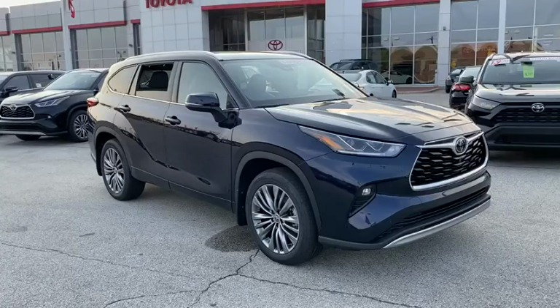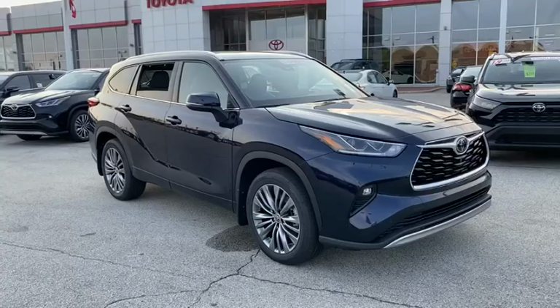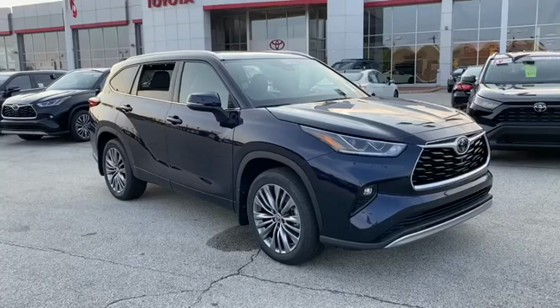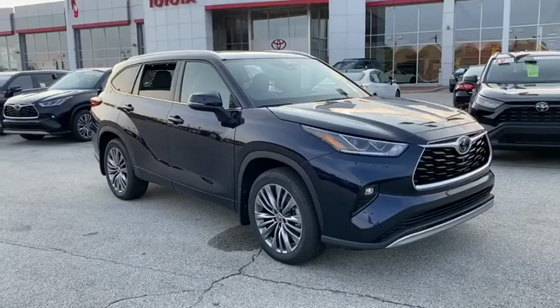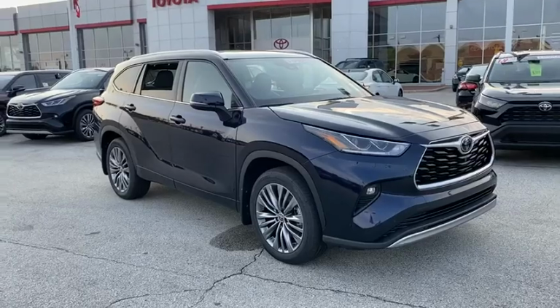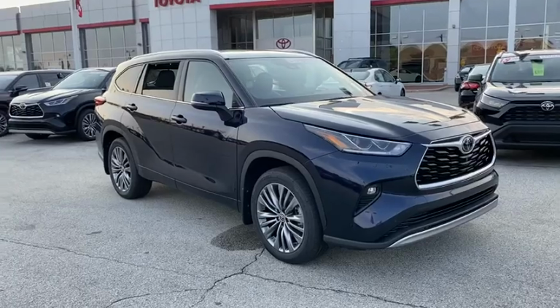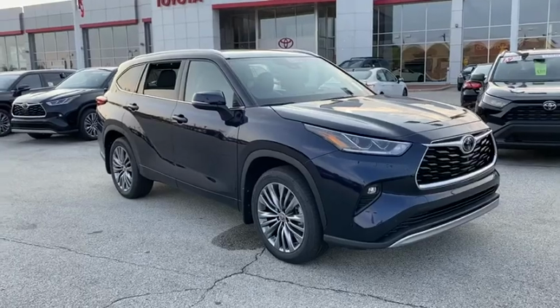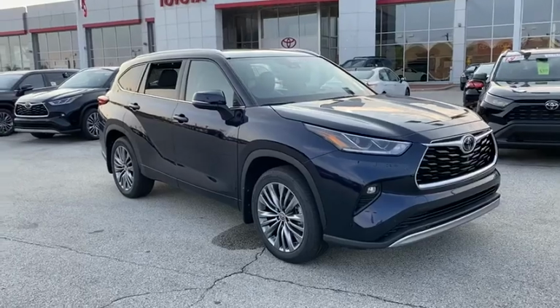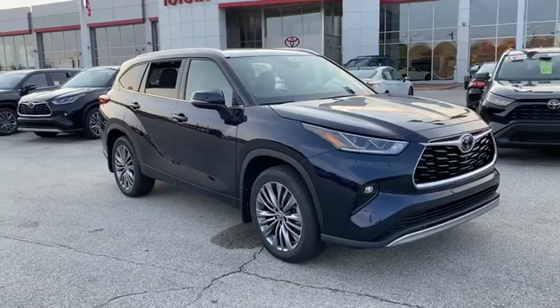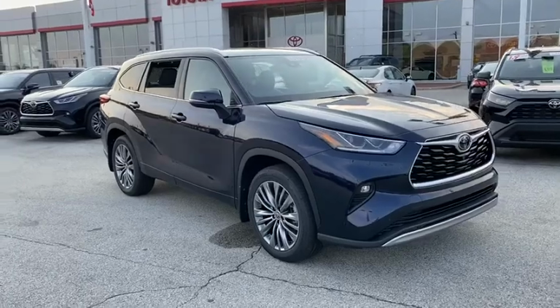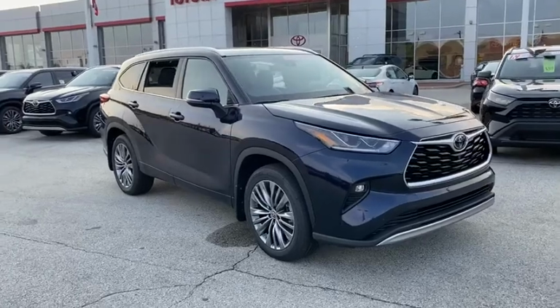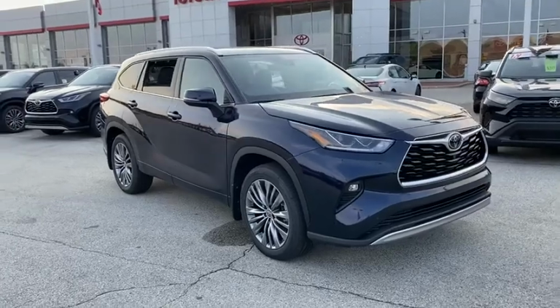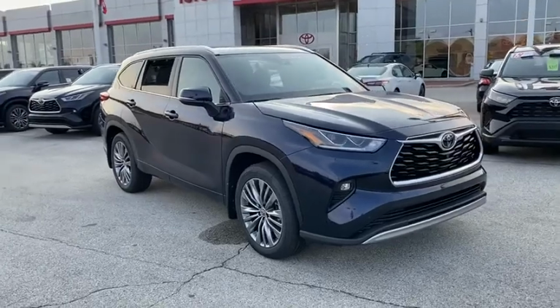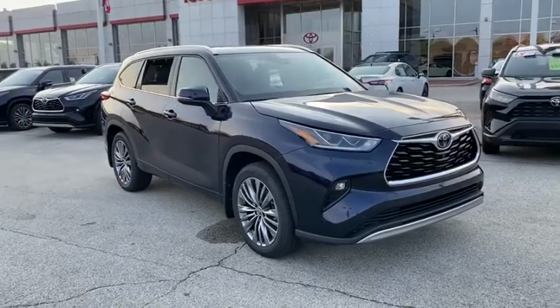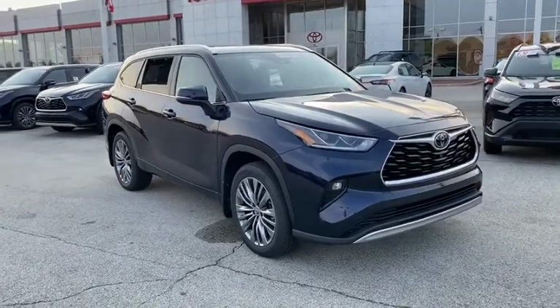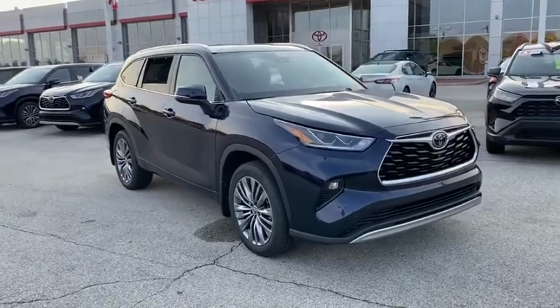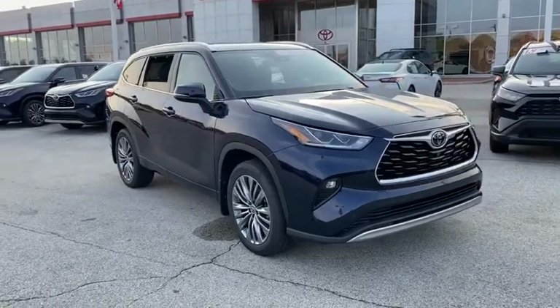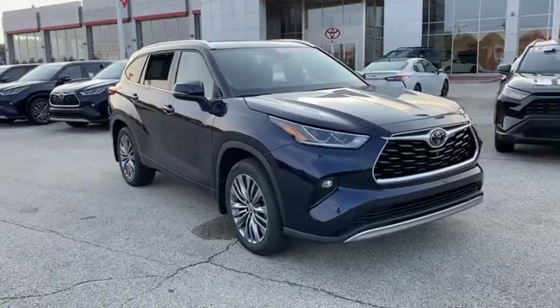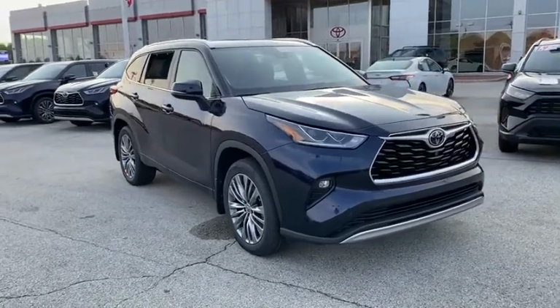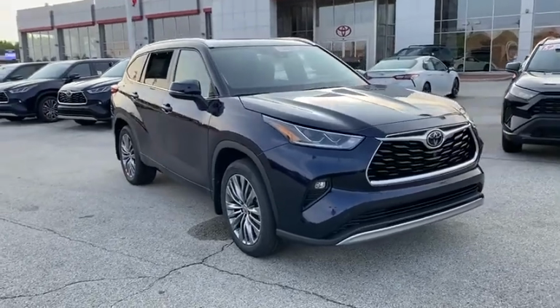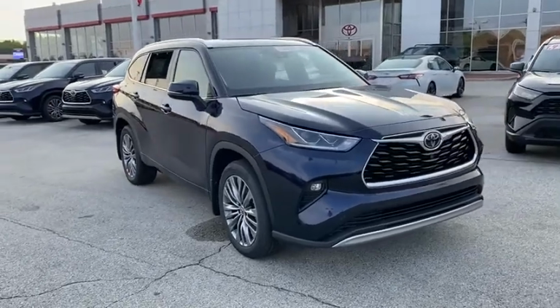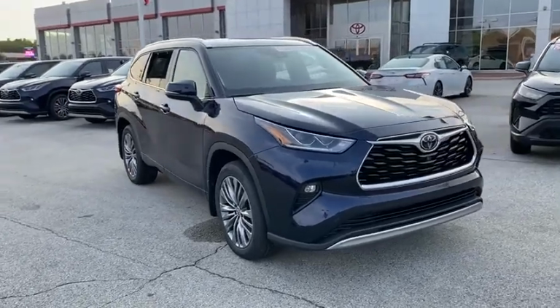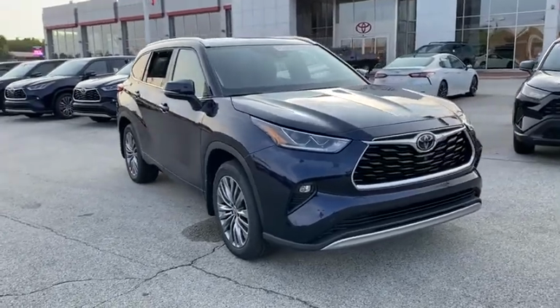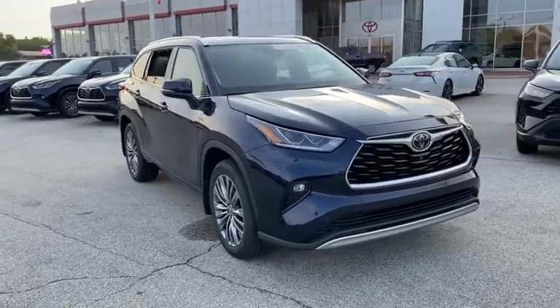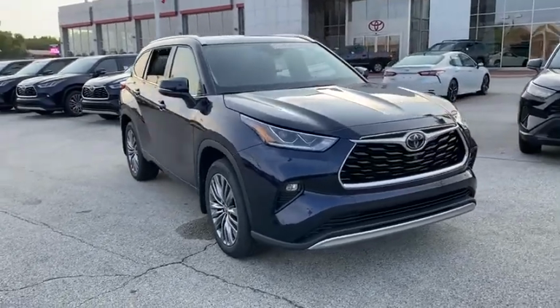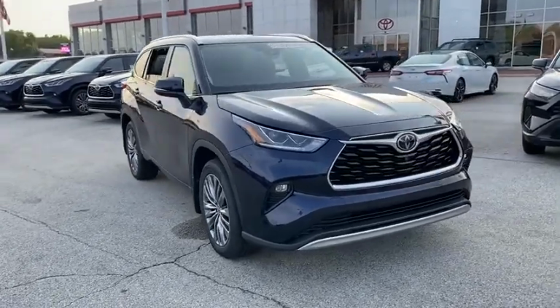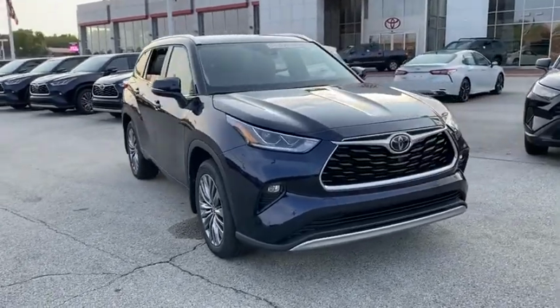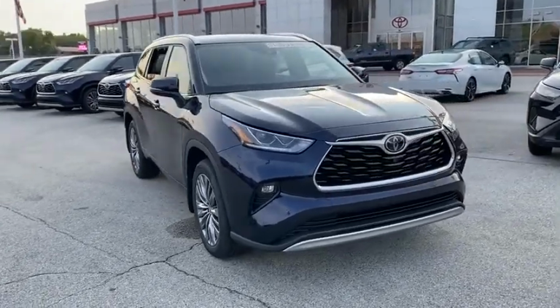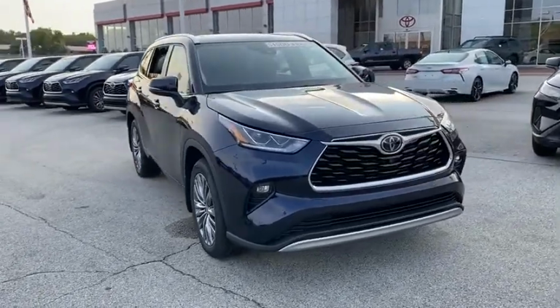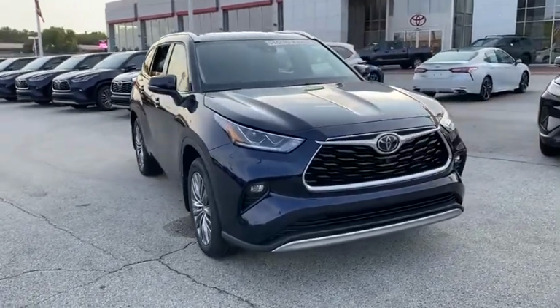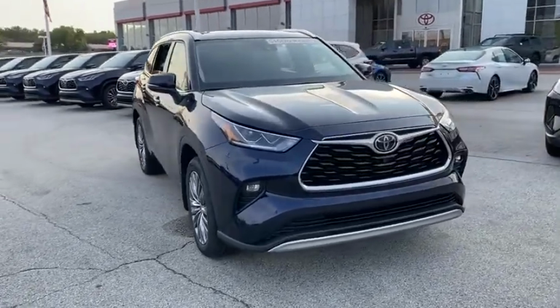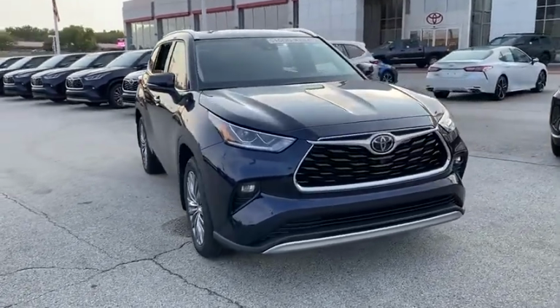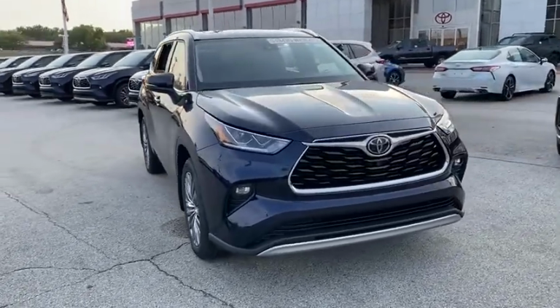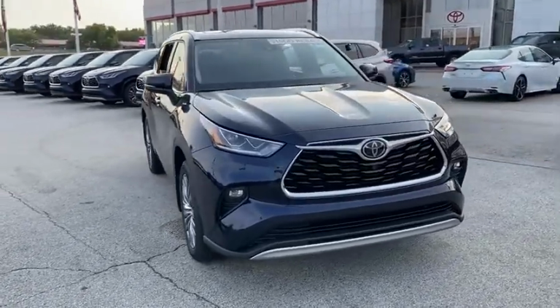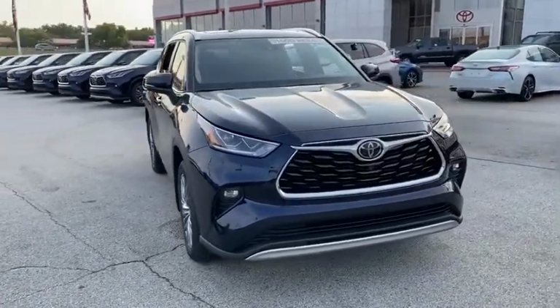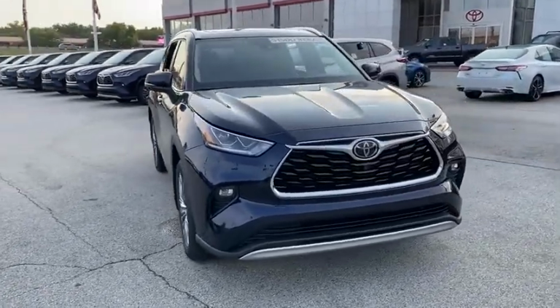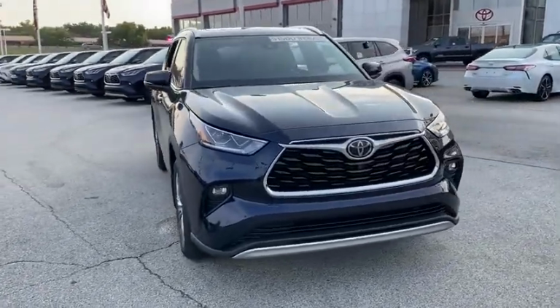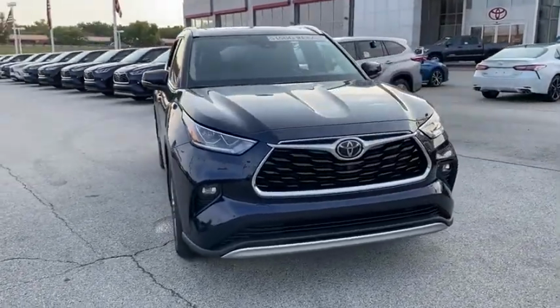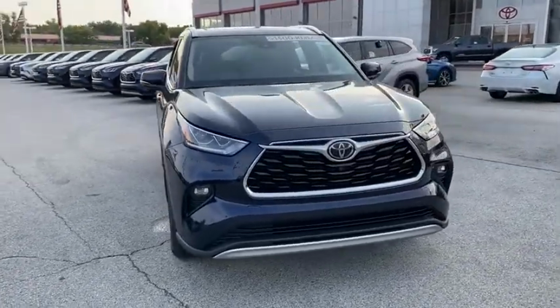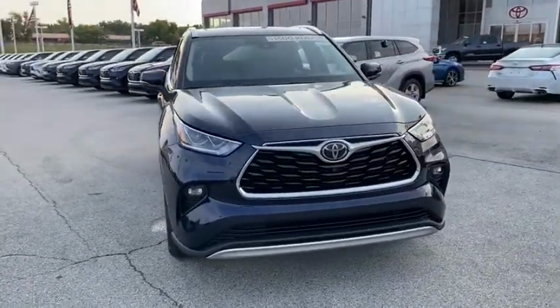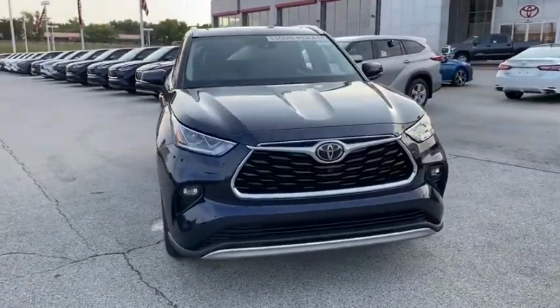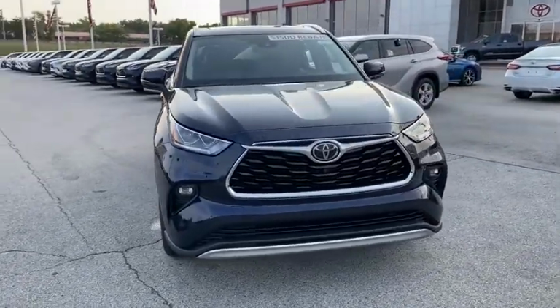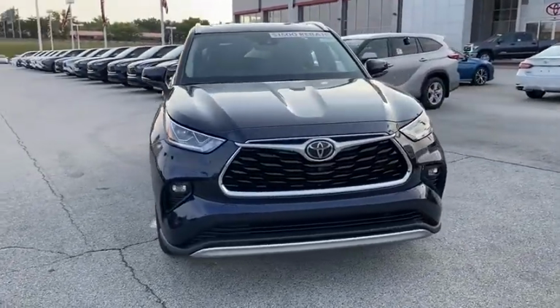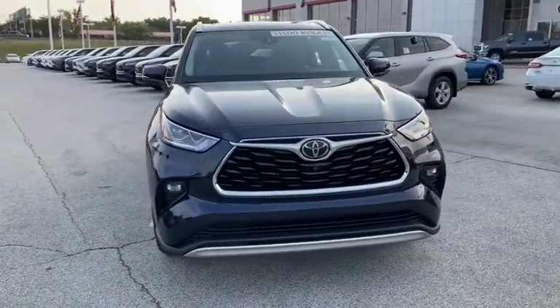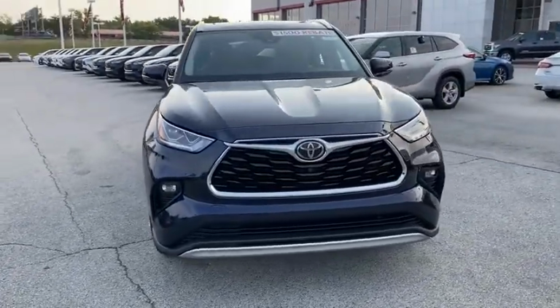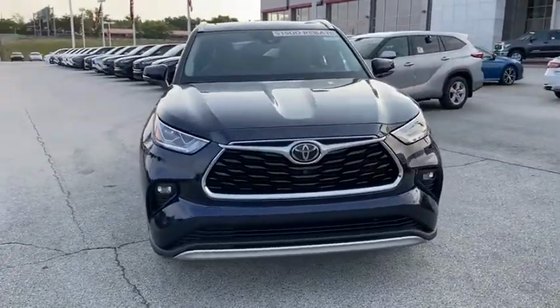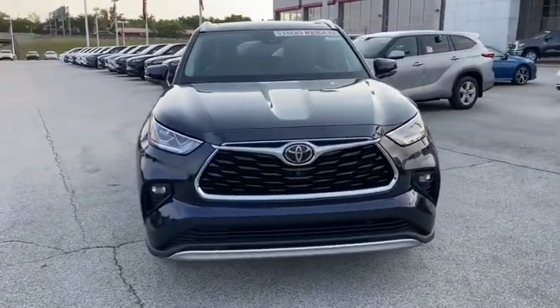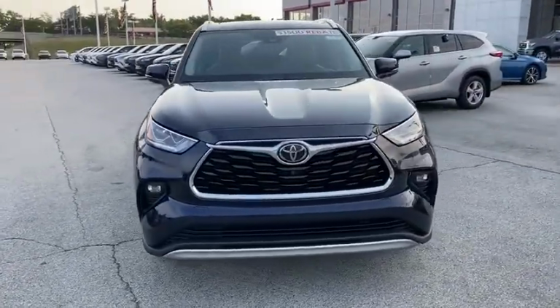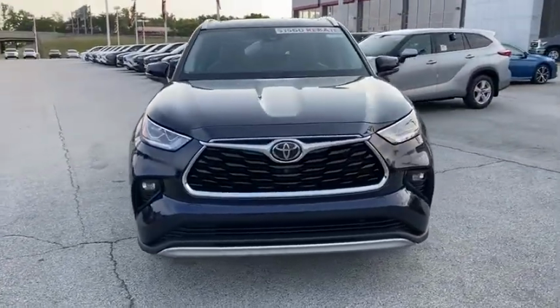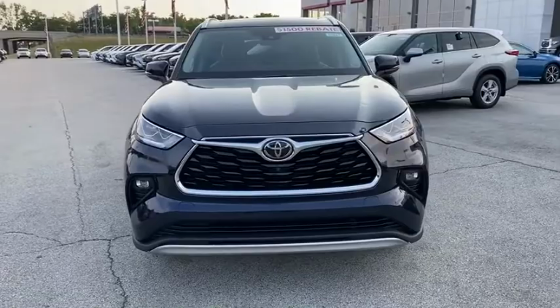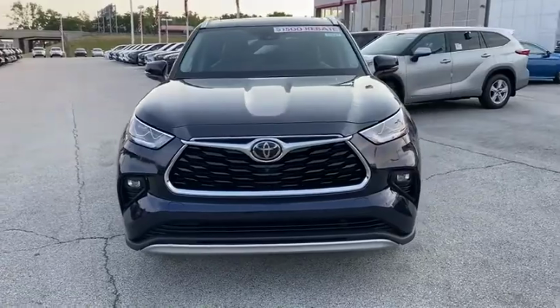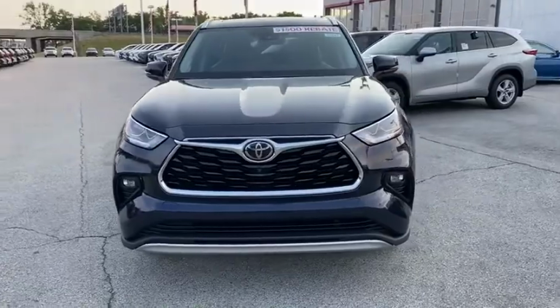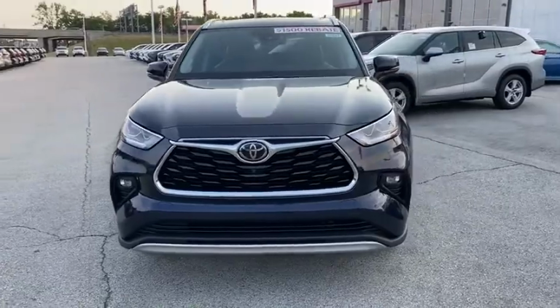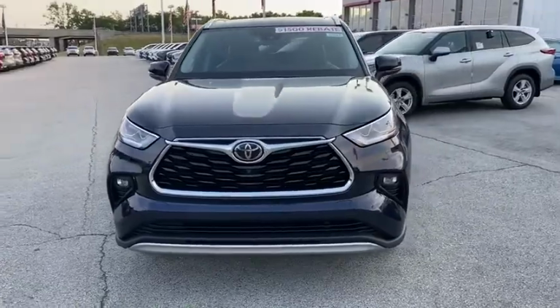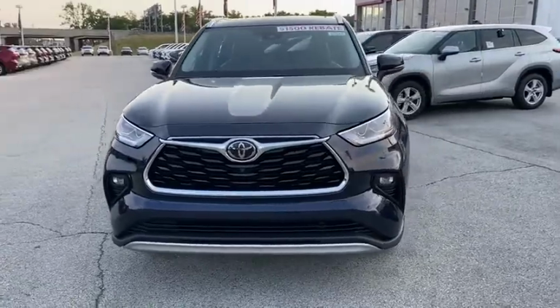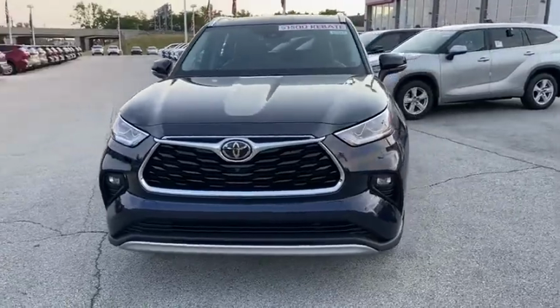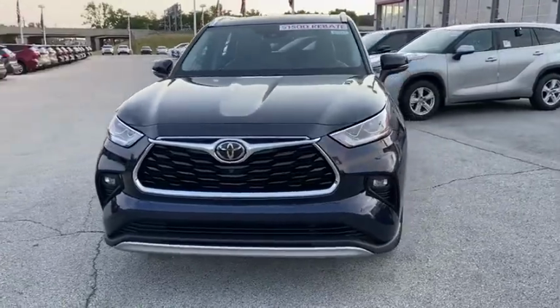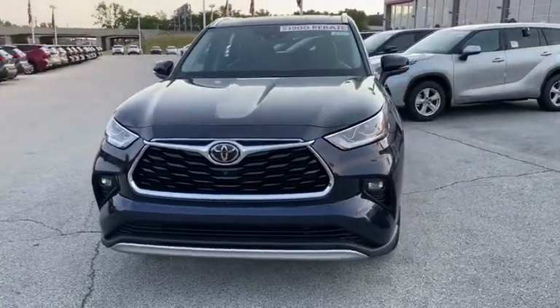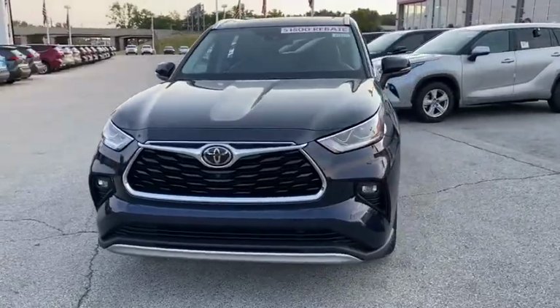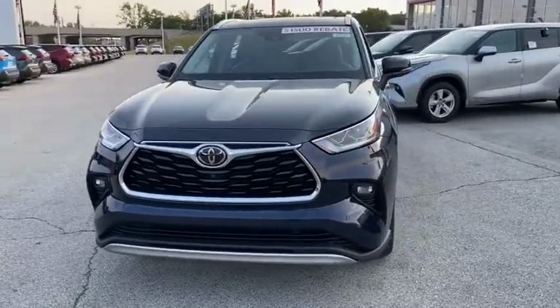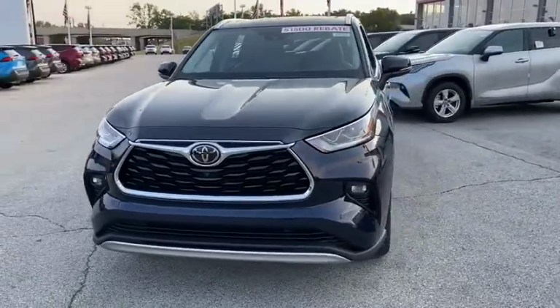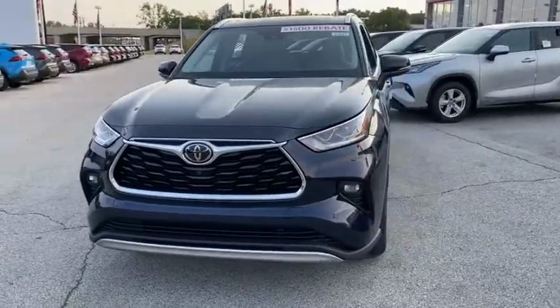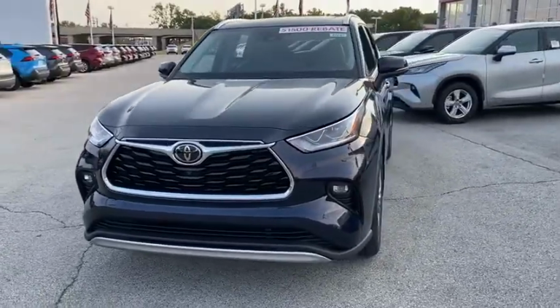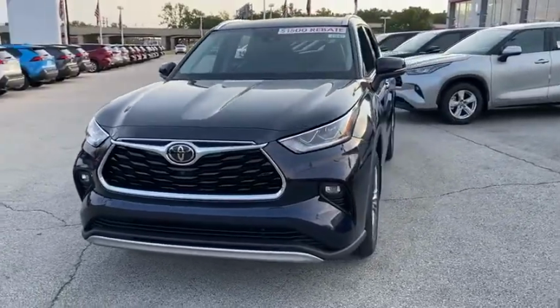Looking for the right vehicle? Check out the 2020 Toyota Highlander. The Highlander is the SUV that's thought of everything.